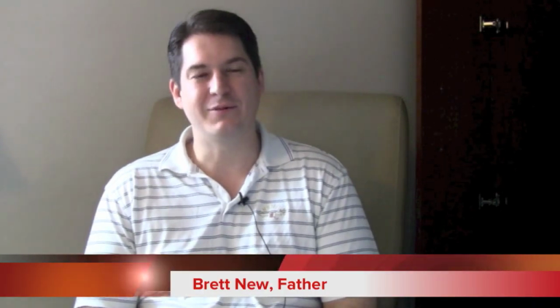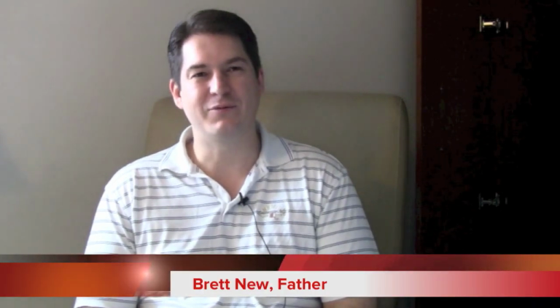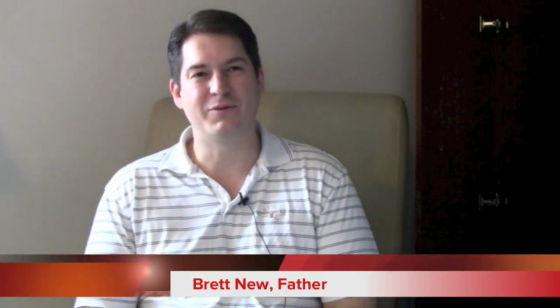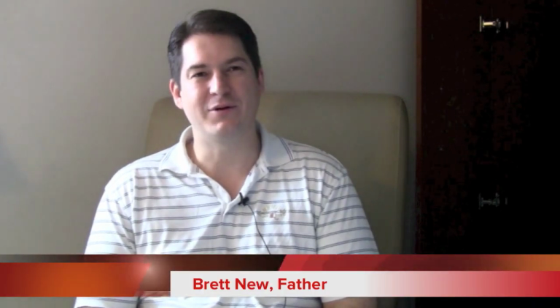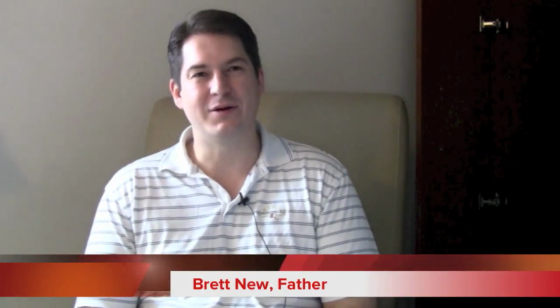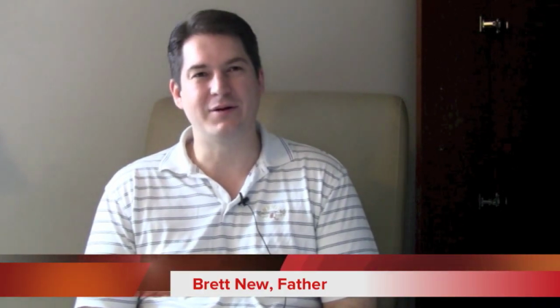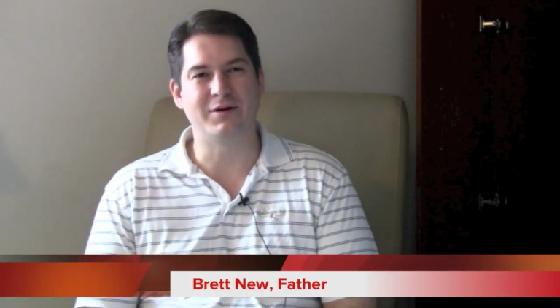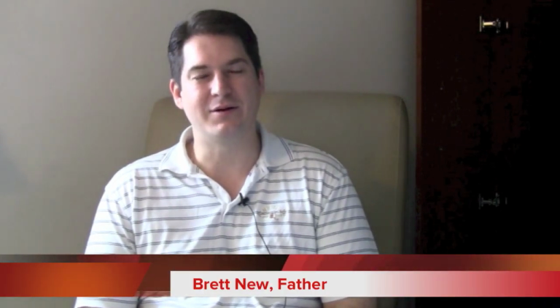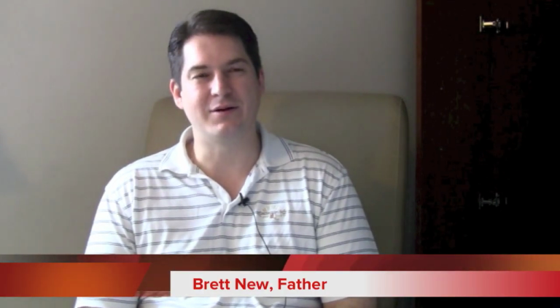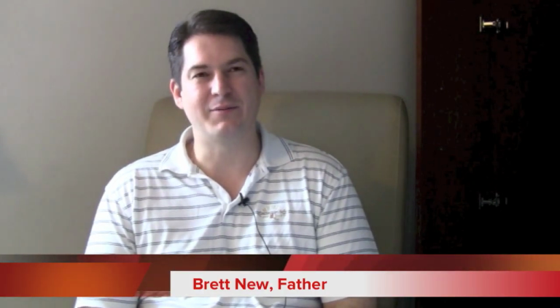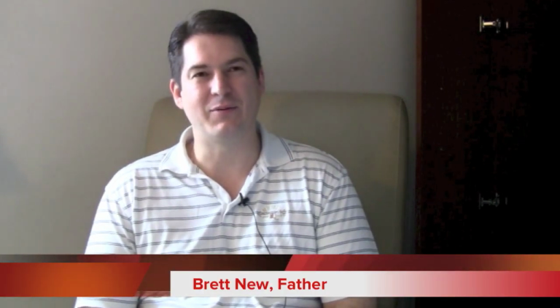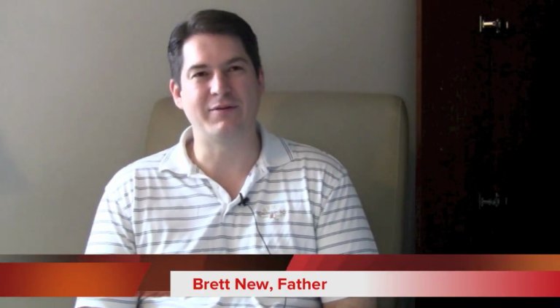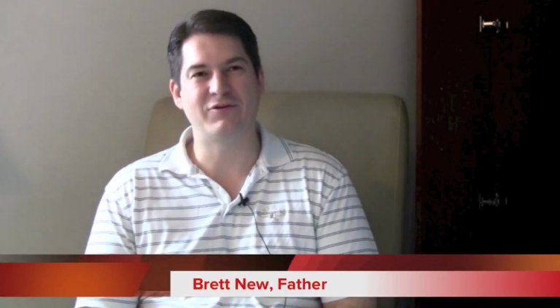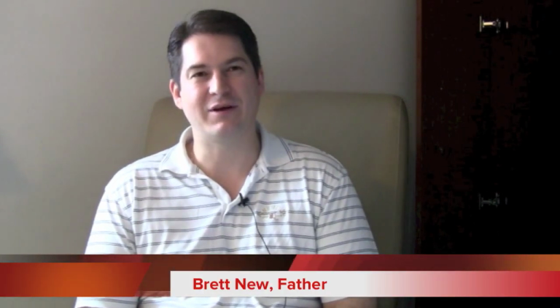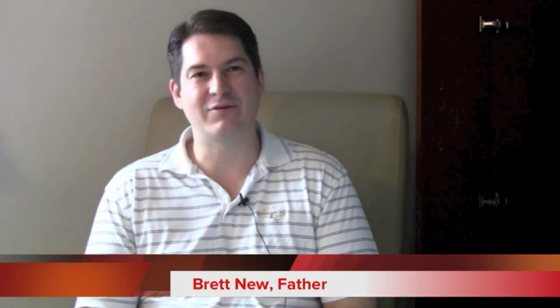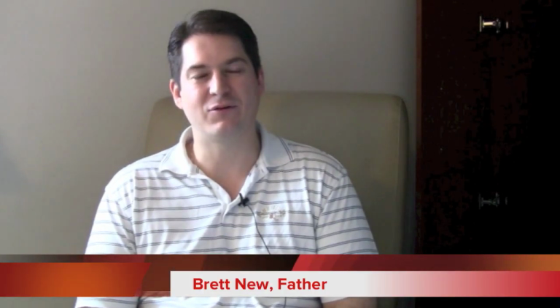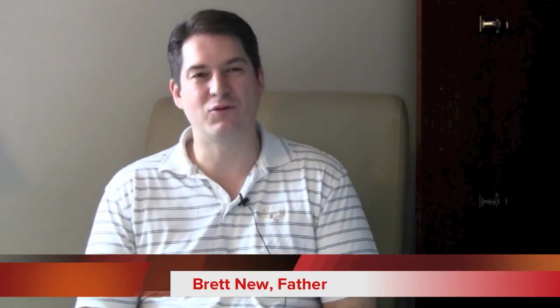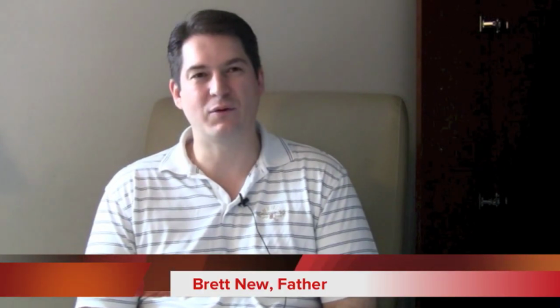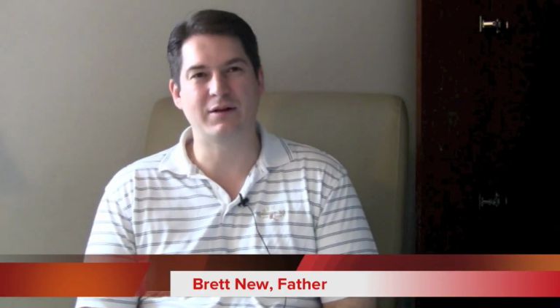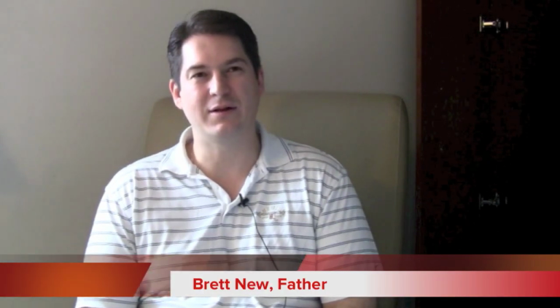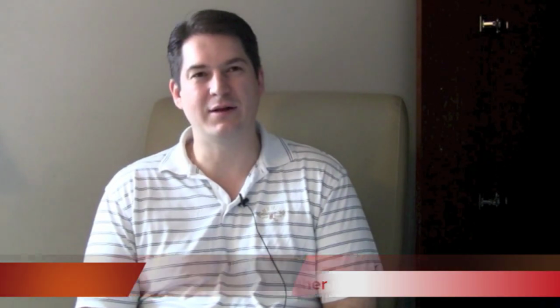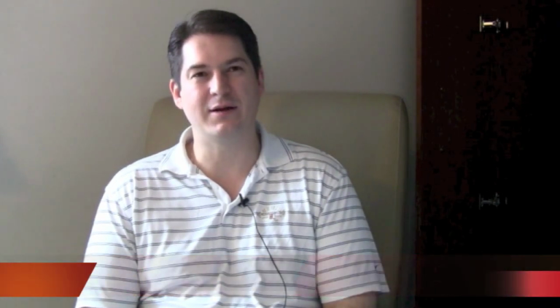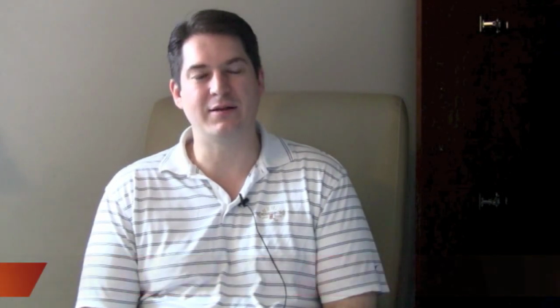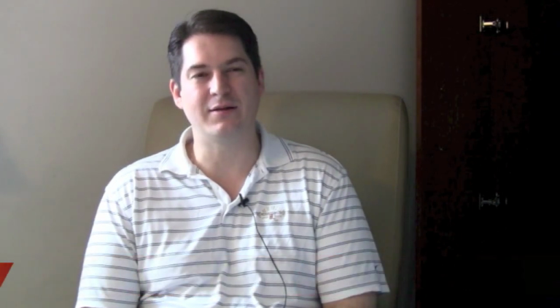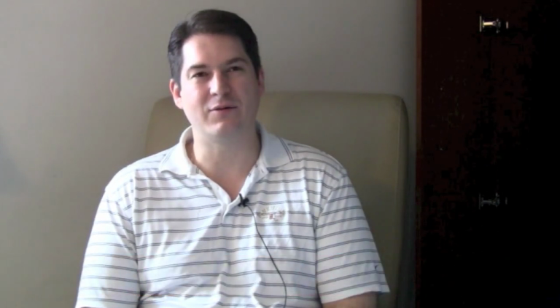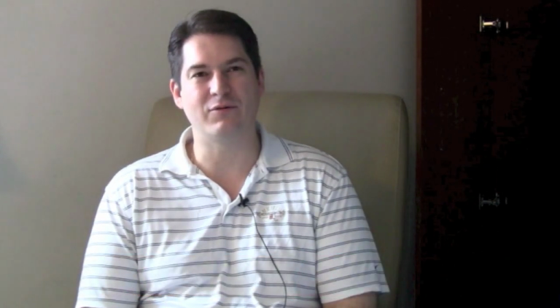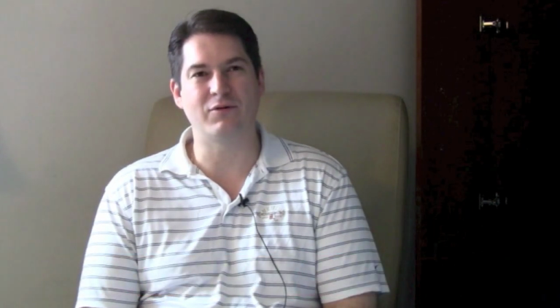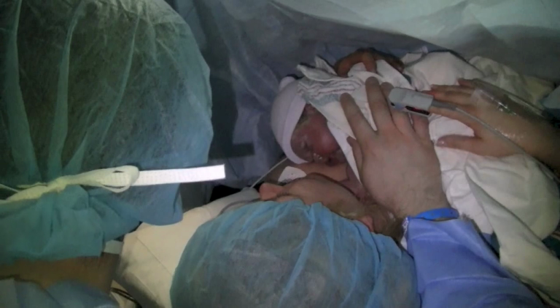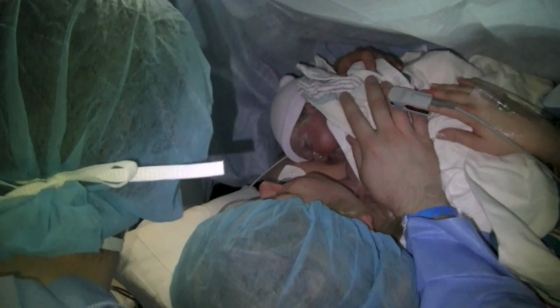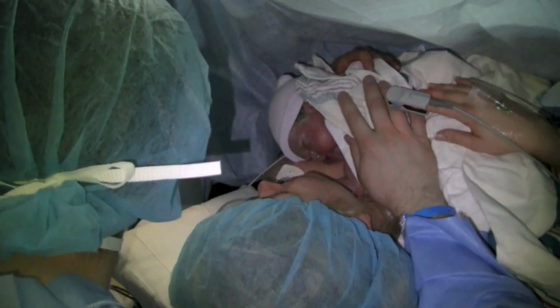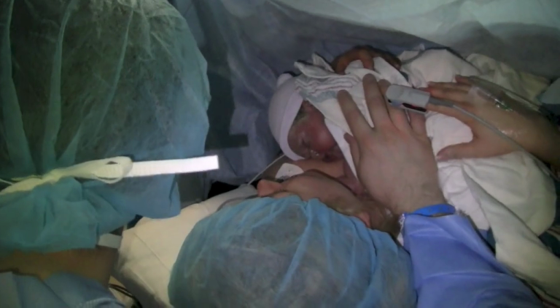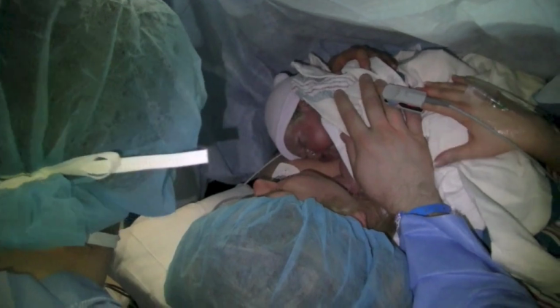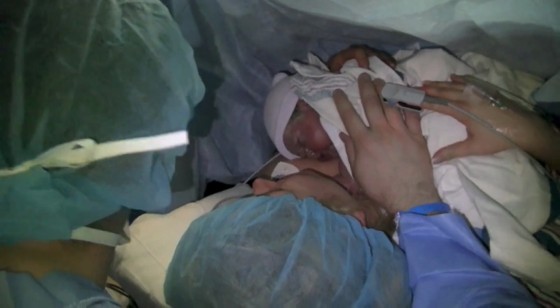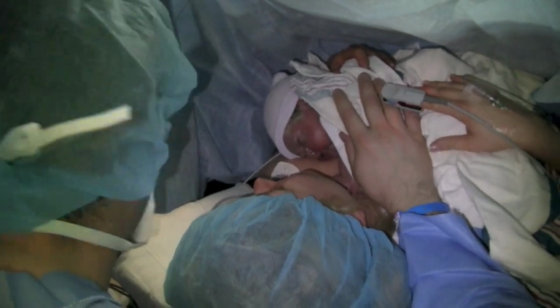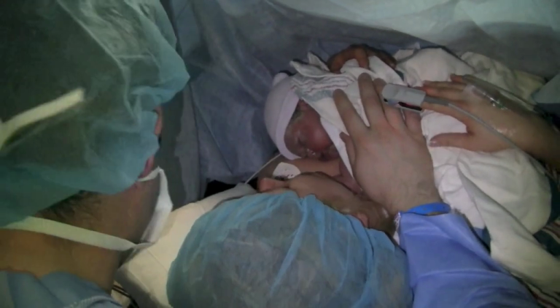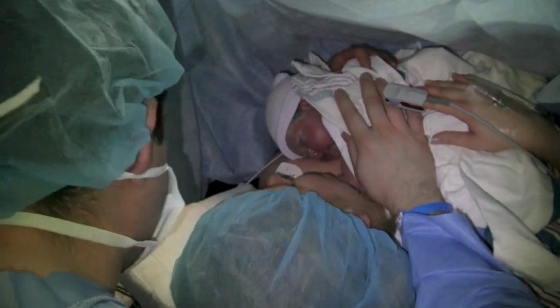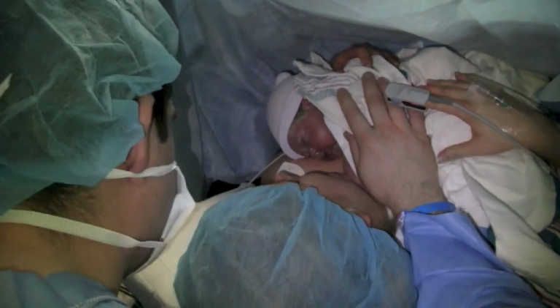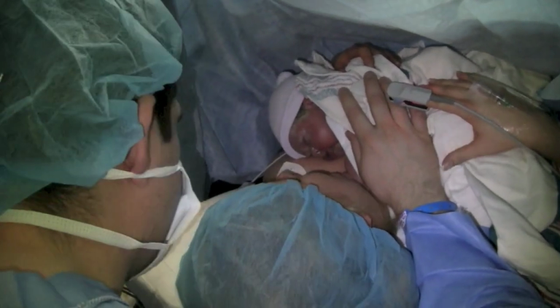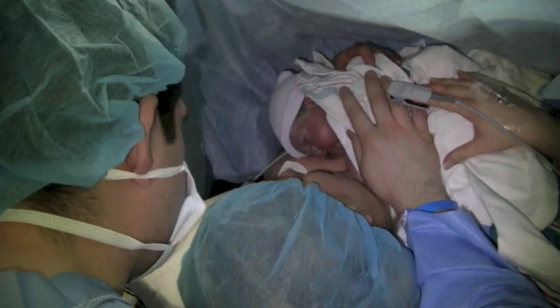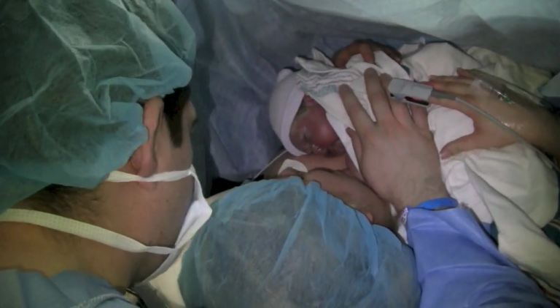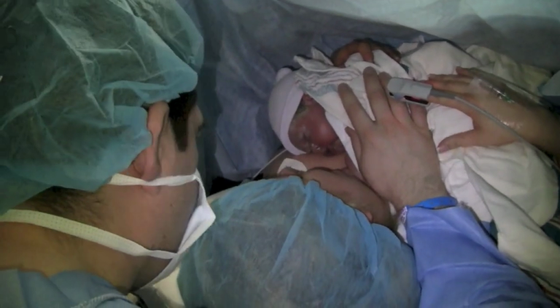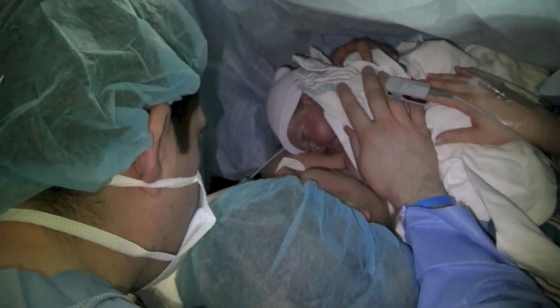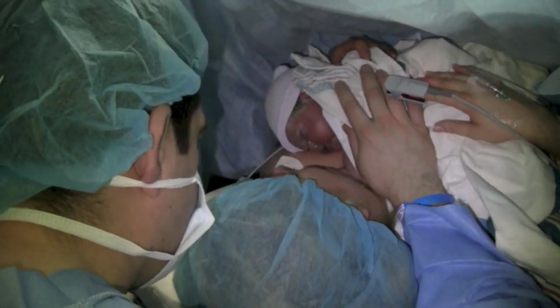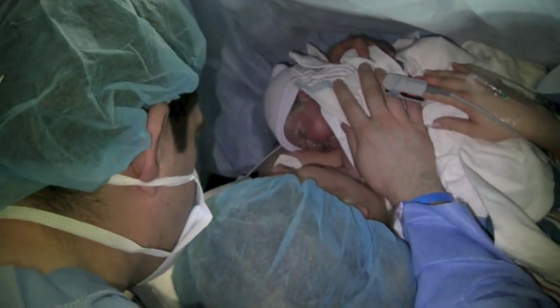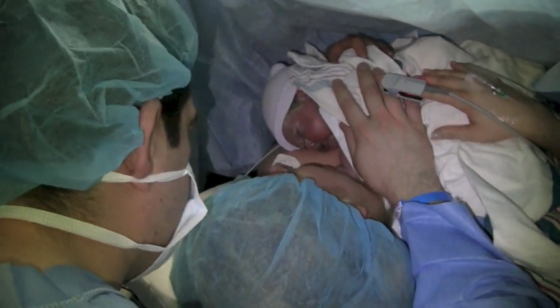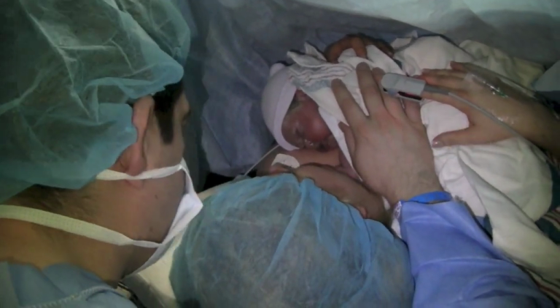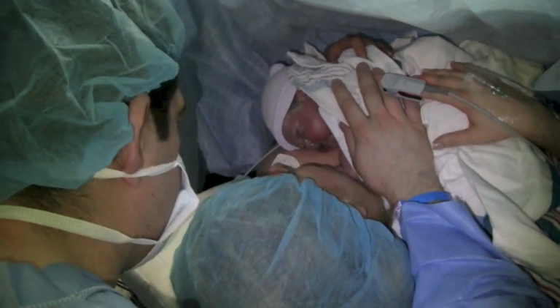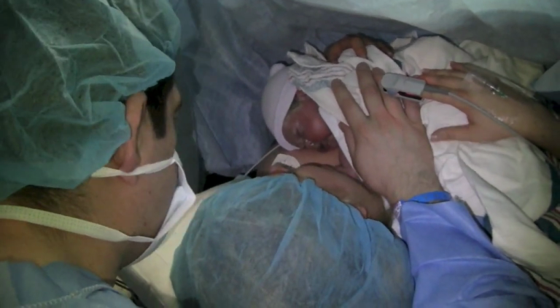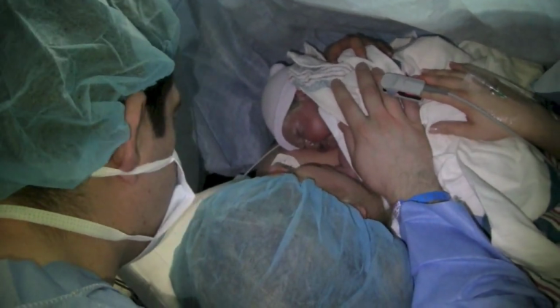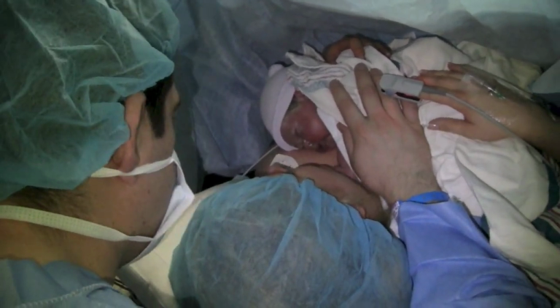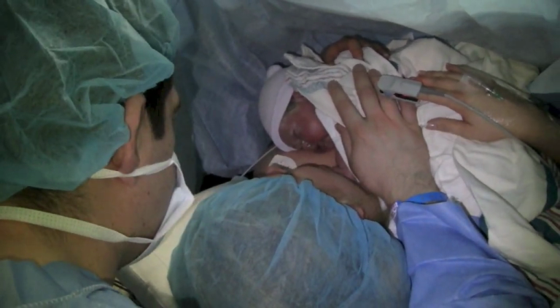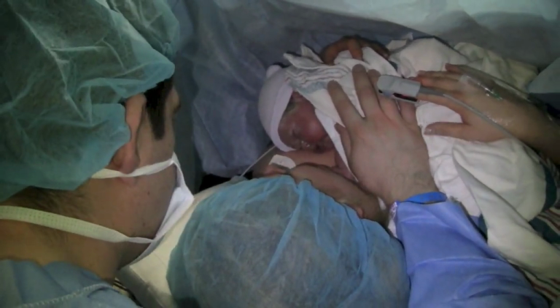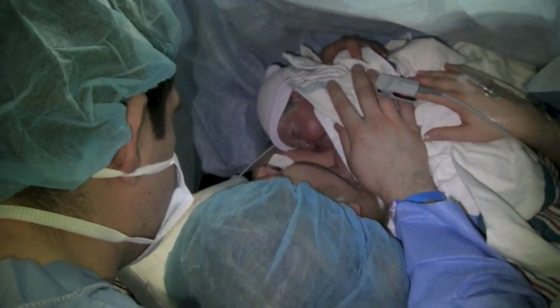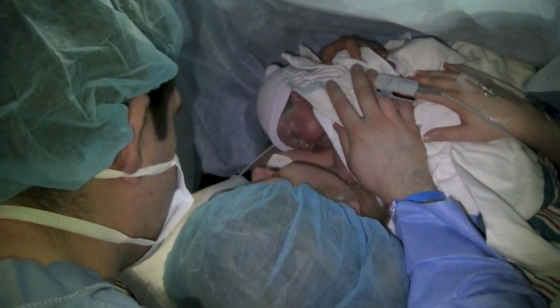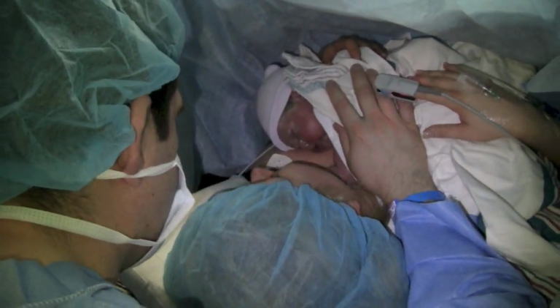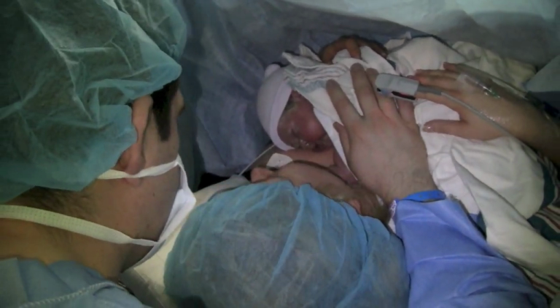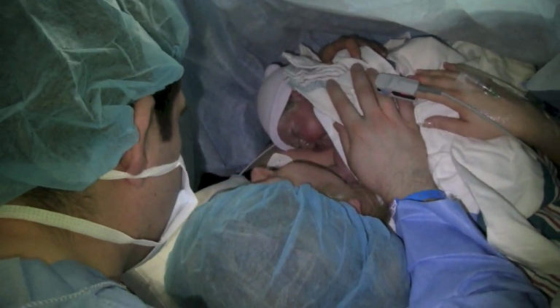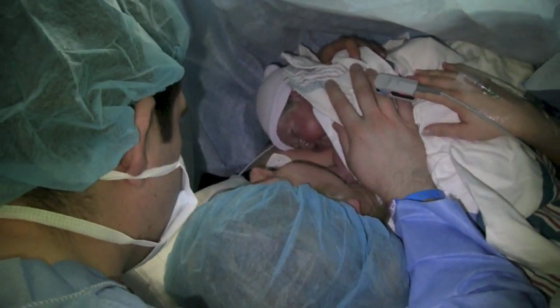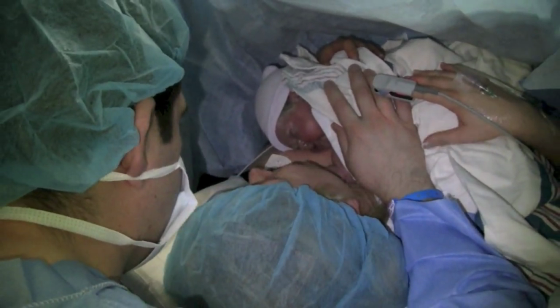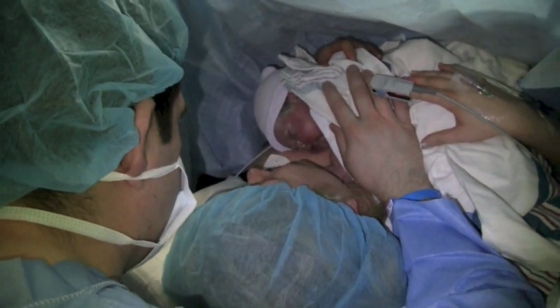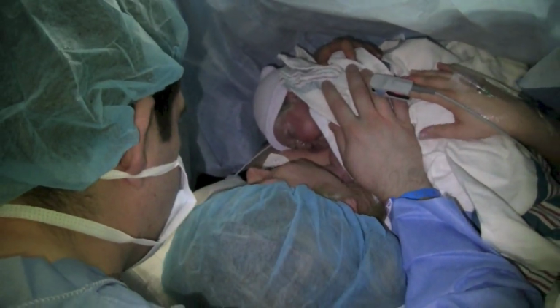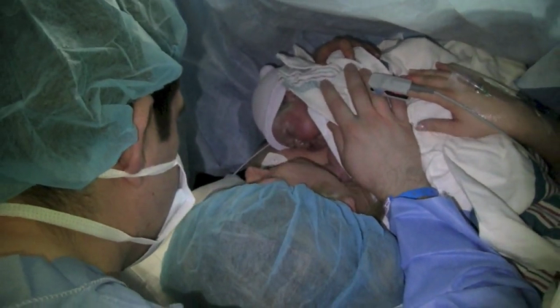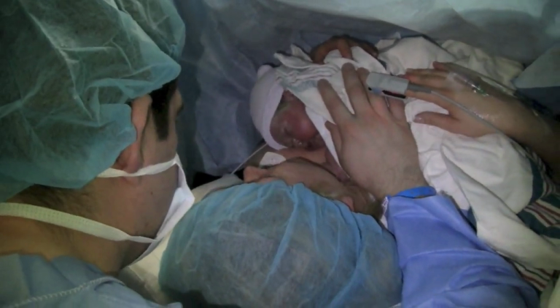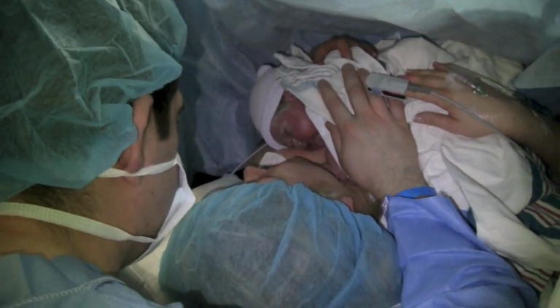He was put on my wife's chest so quickly and then there's the three of us there together as a family, keeping him calm and happy.